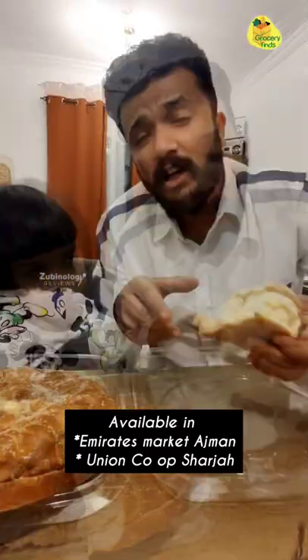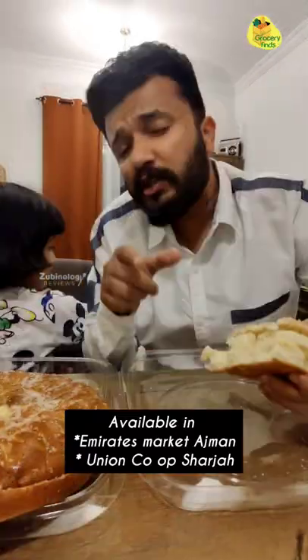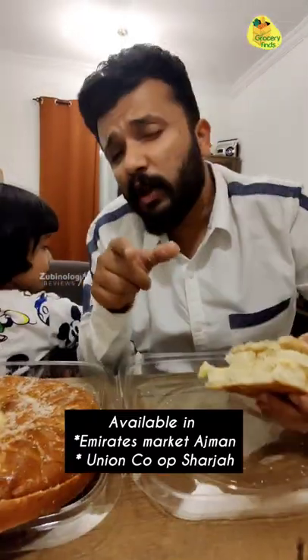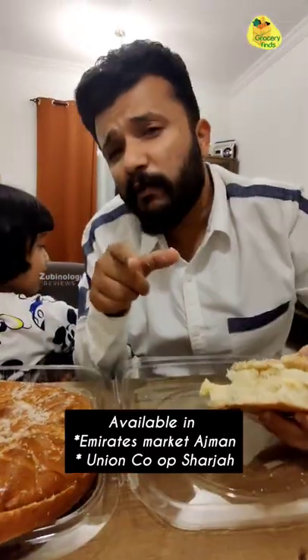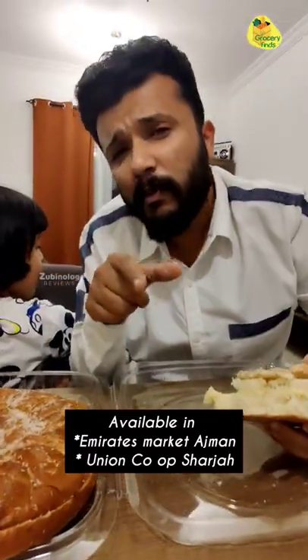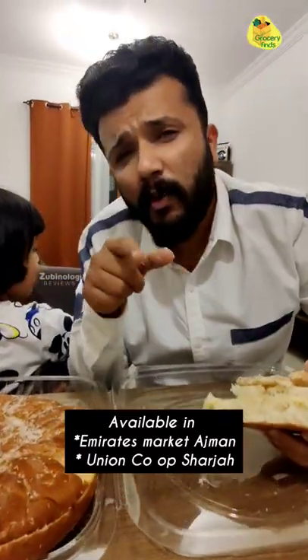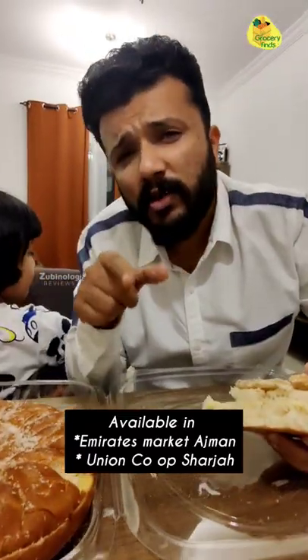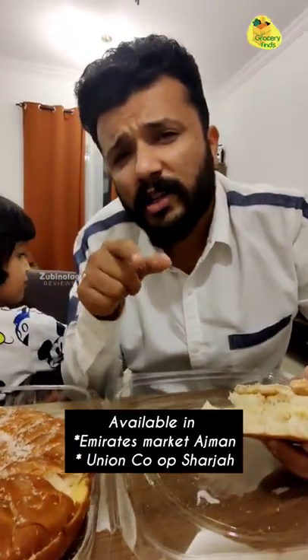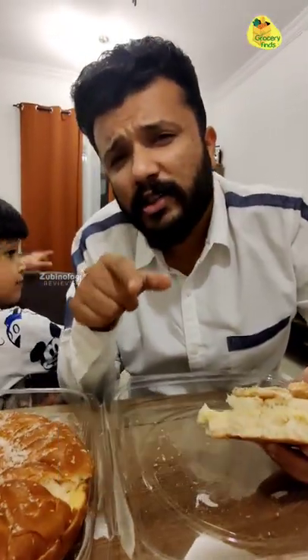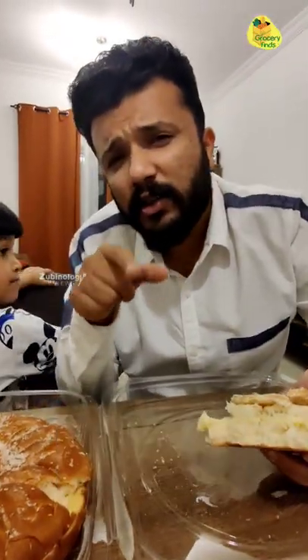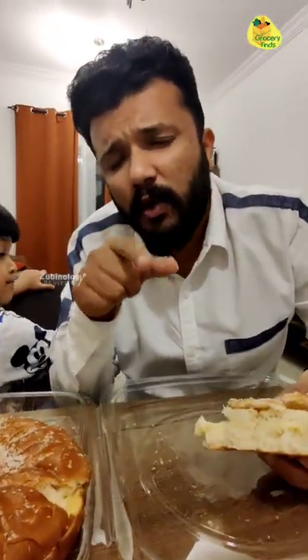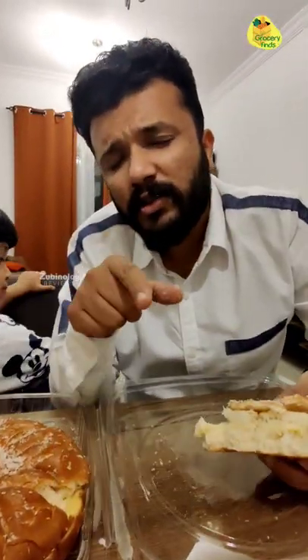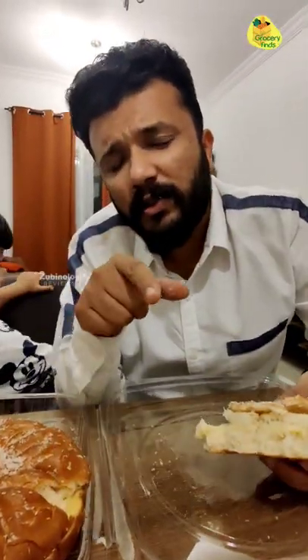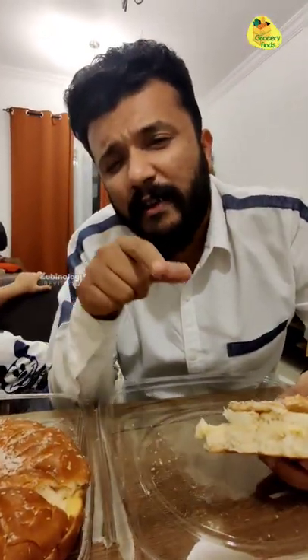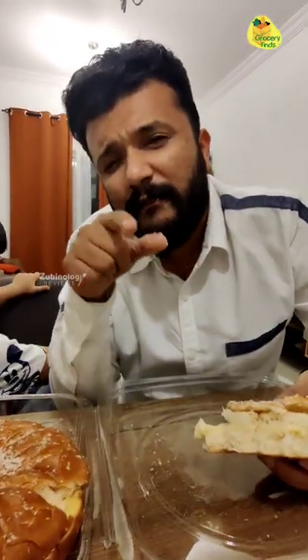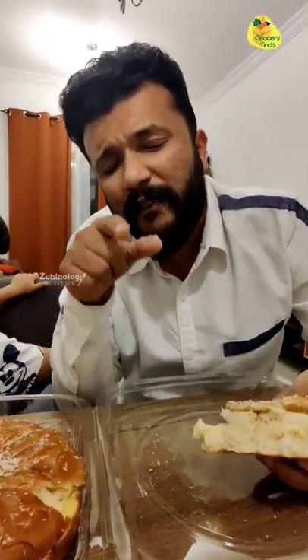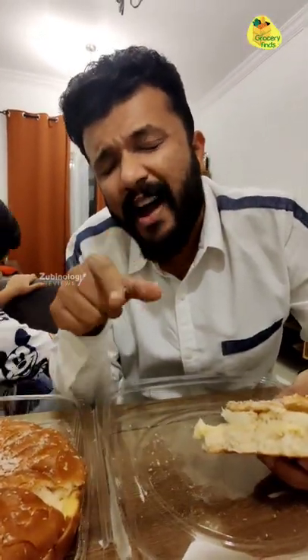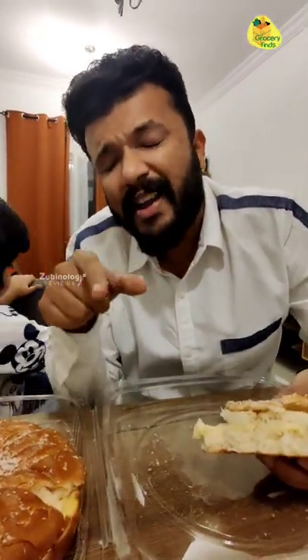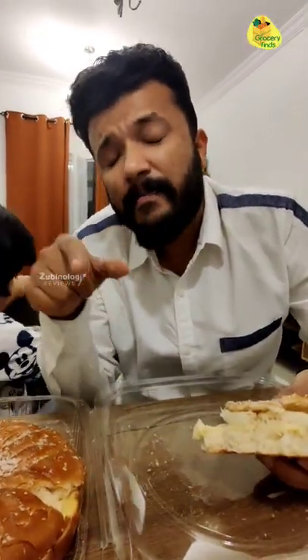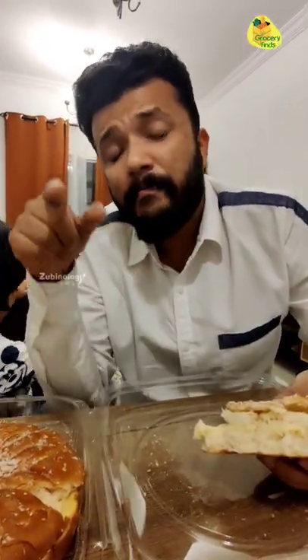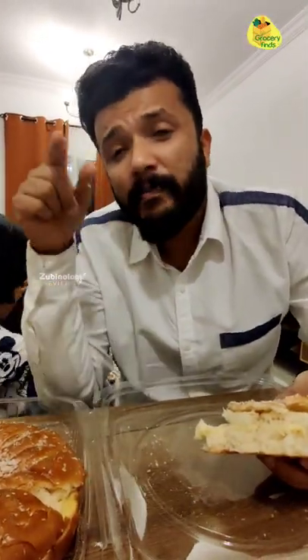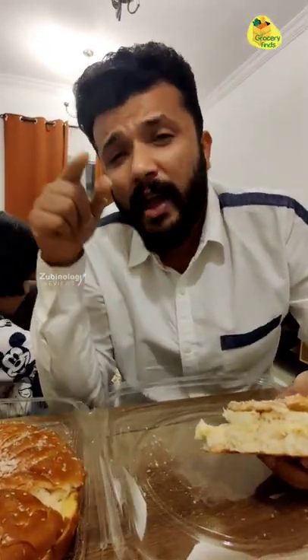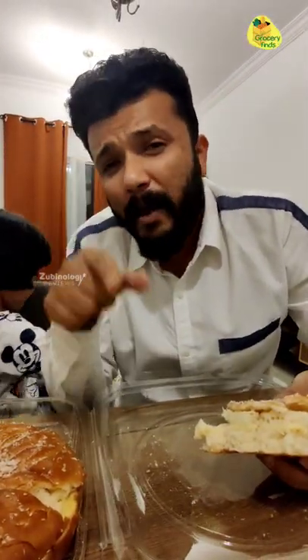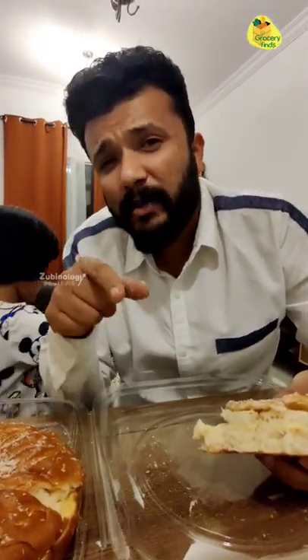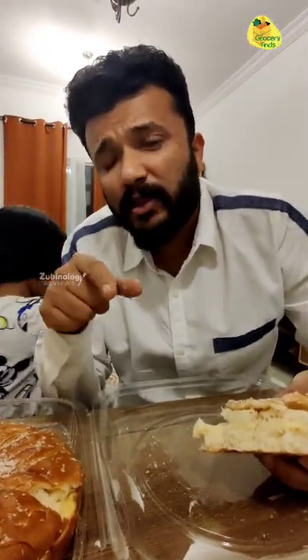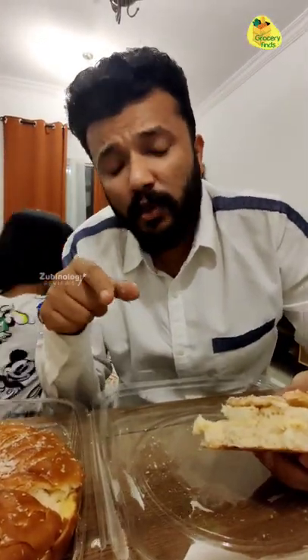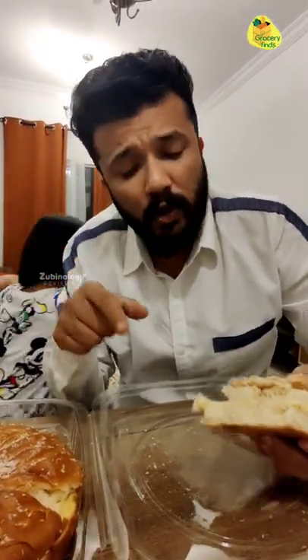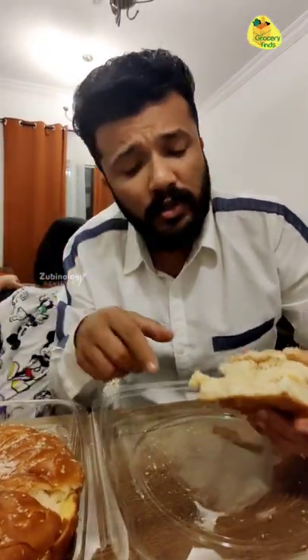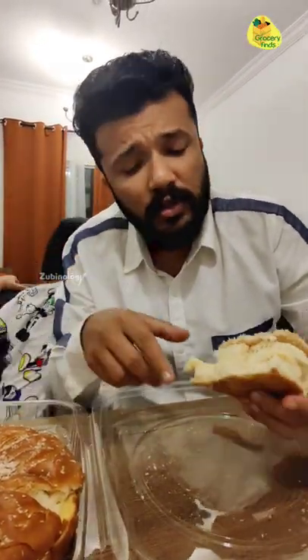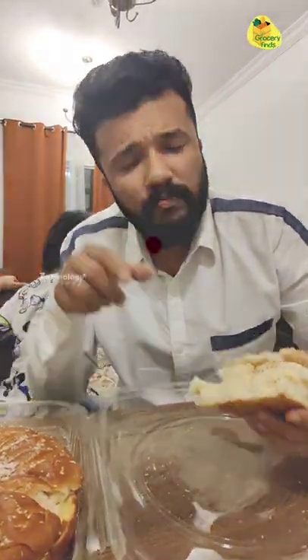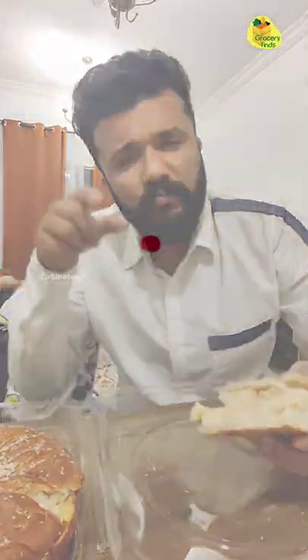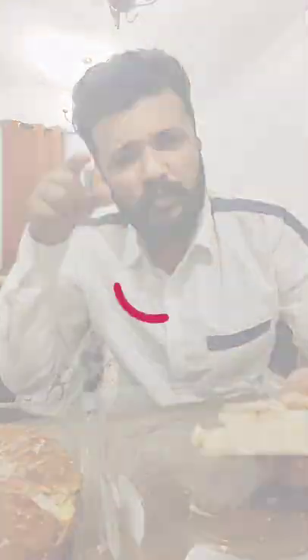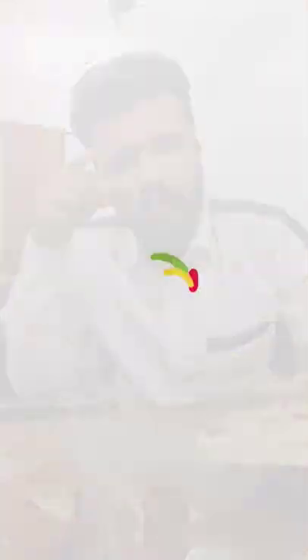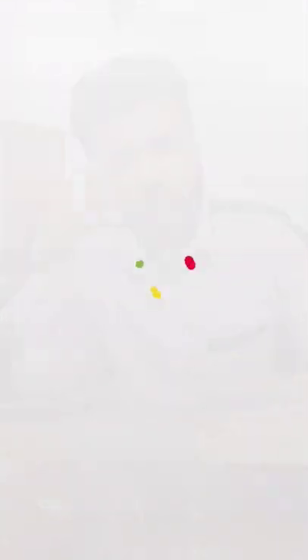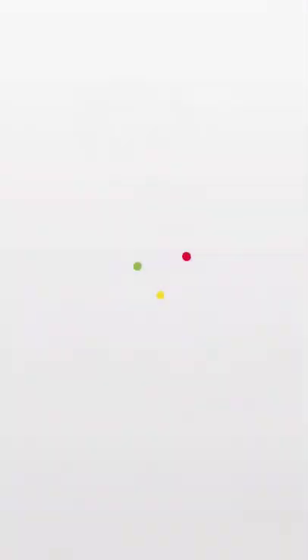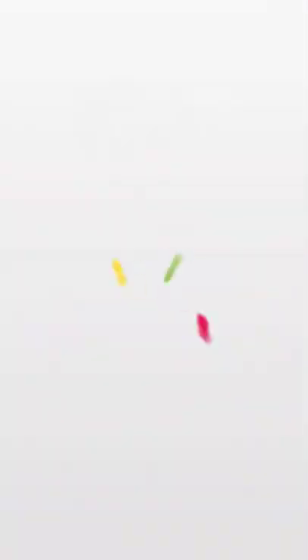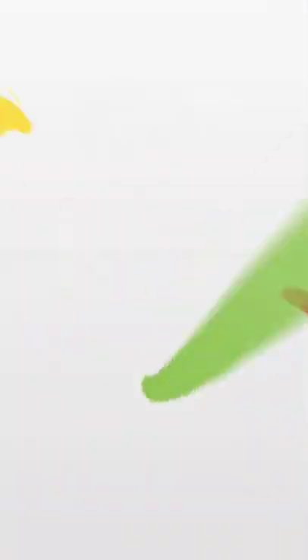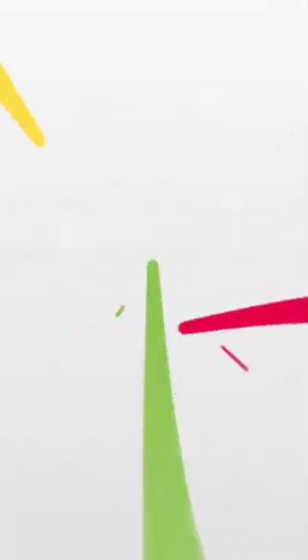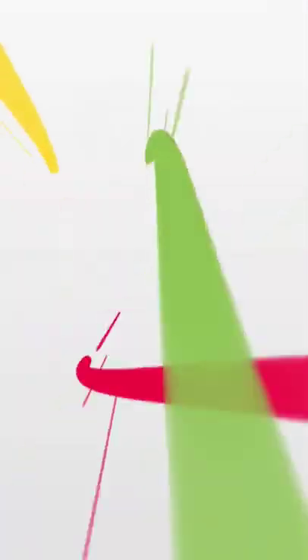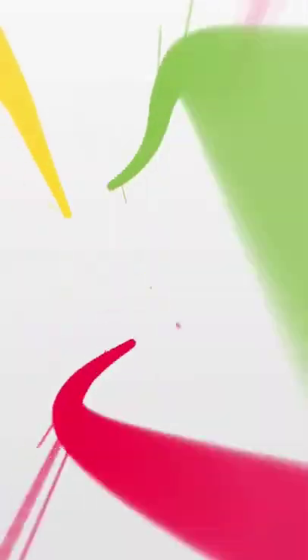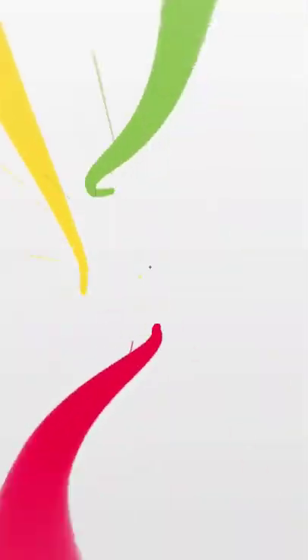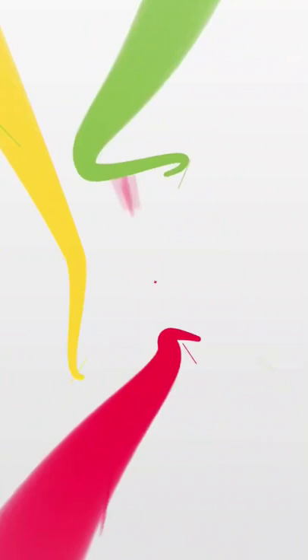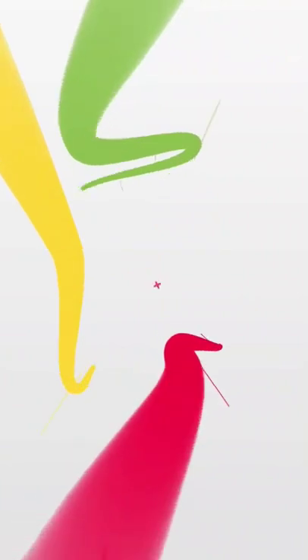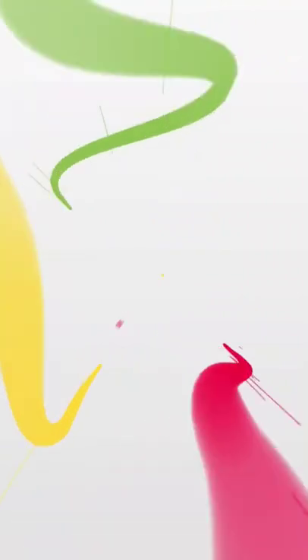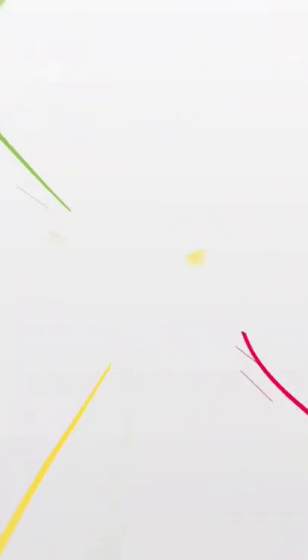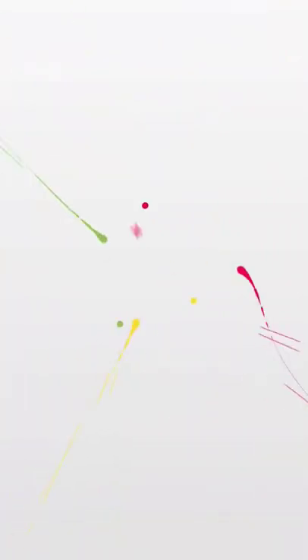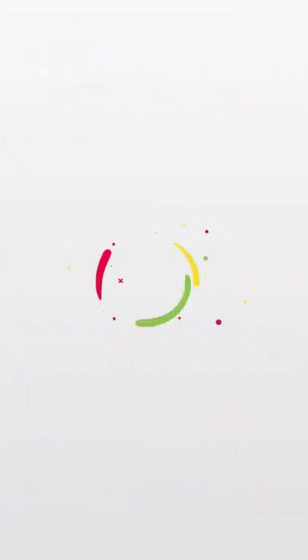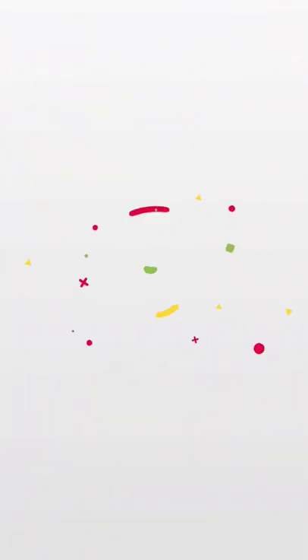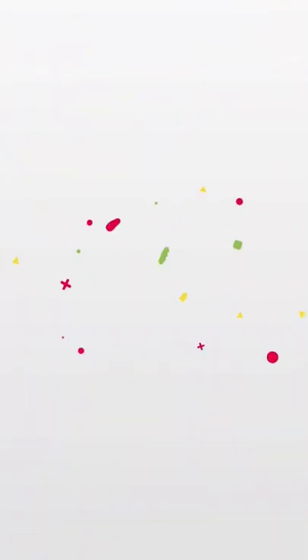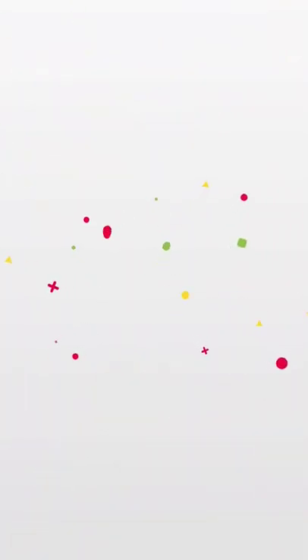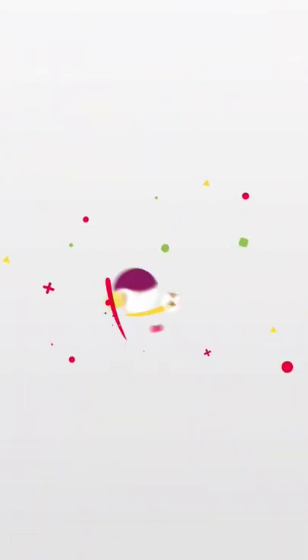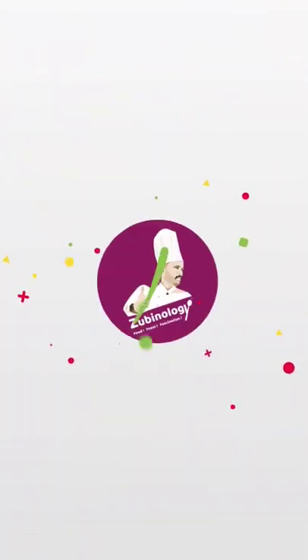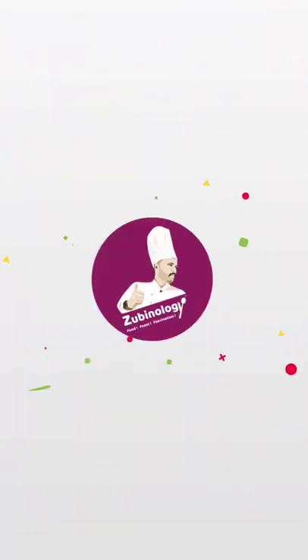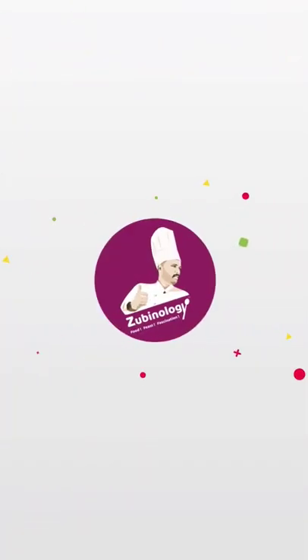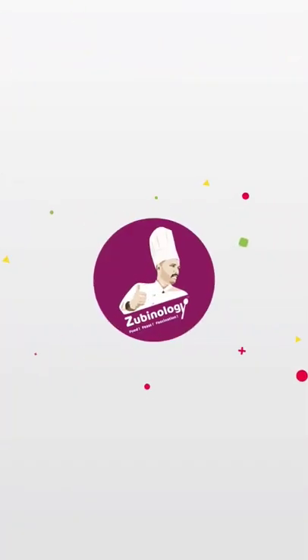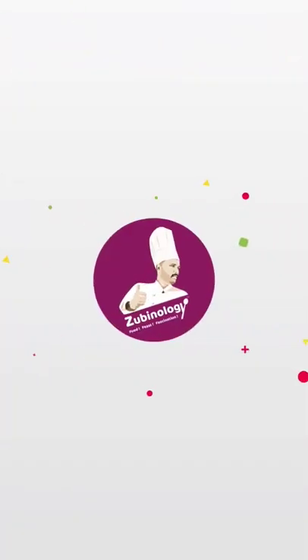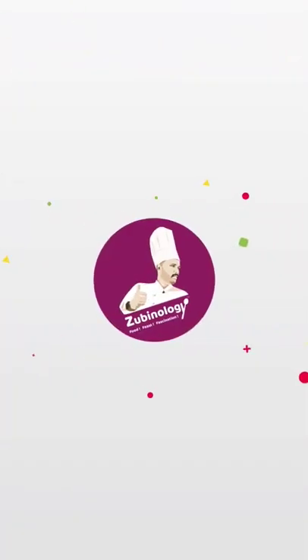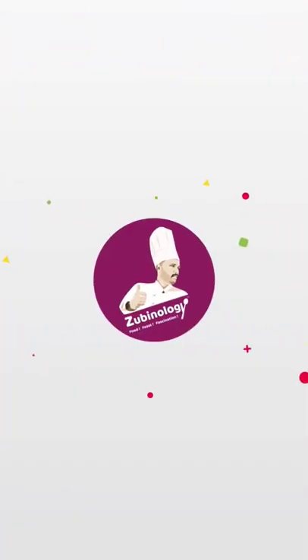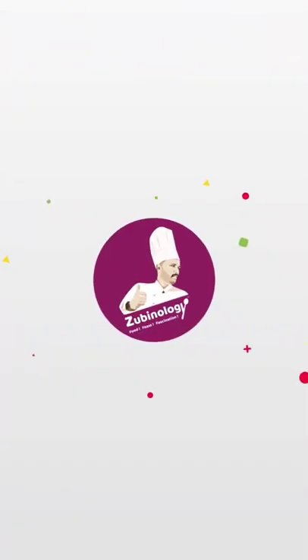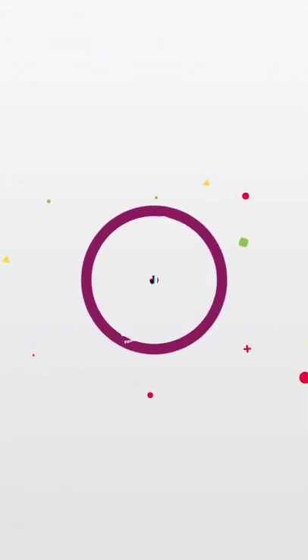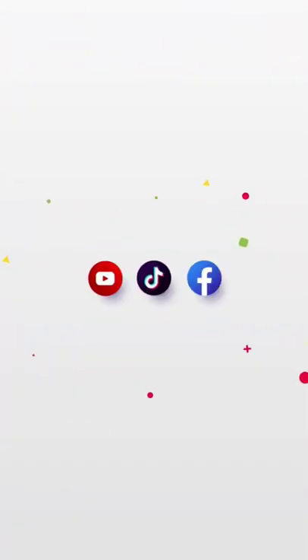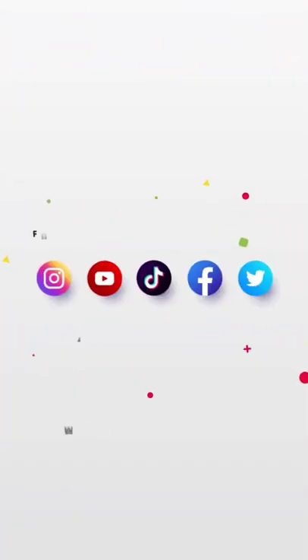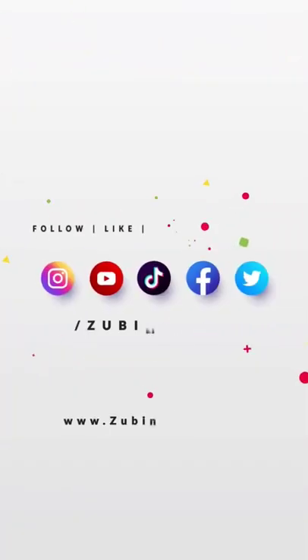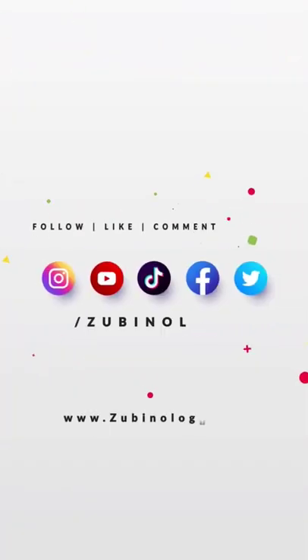Stay tuned for more such Grocery Find episodes. See you next time!